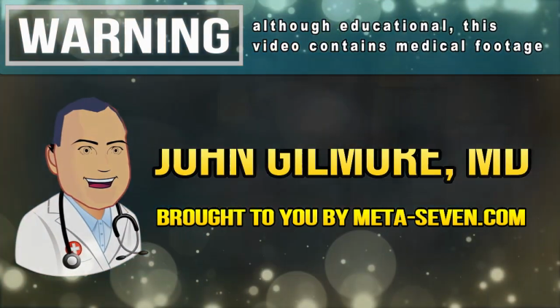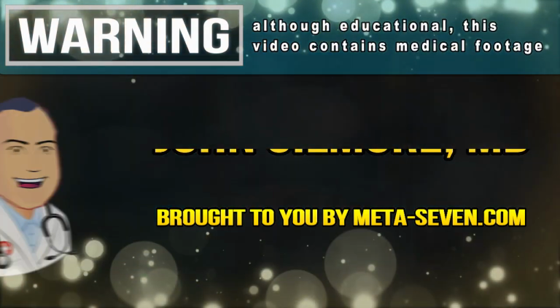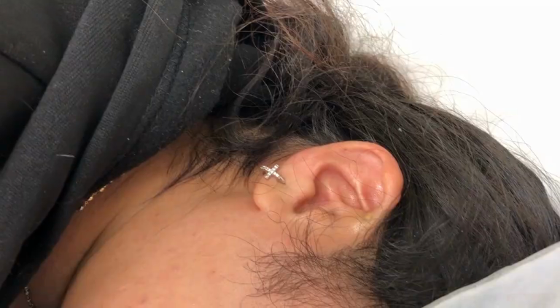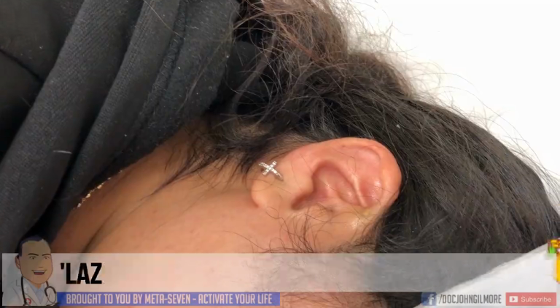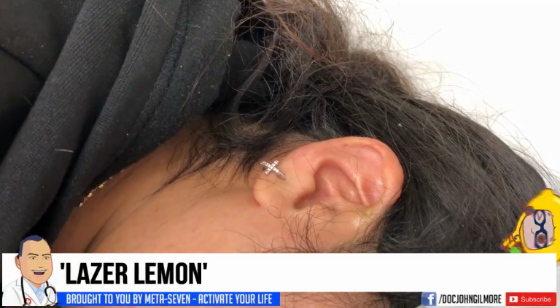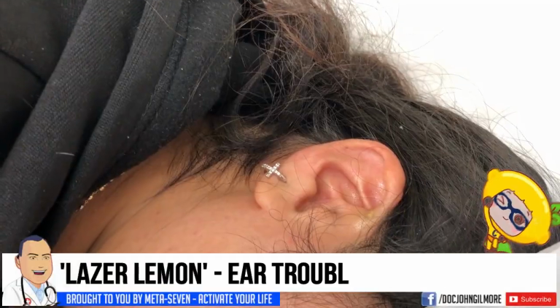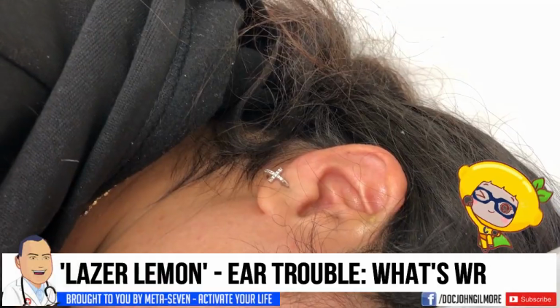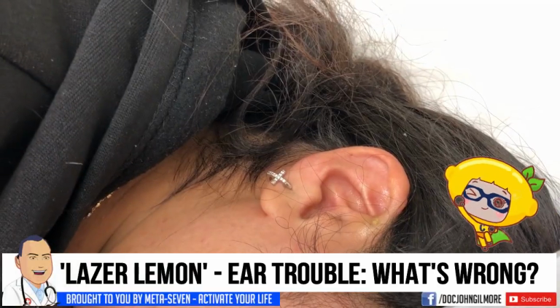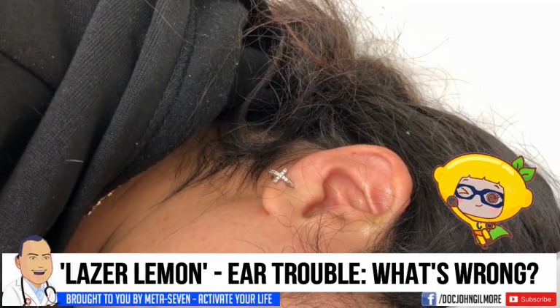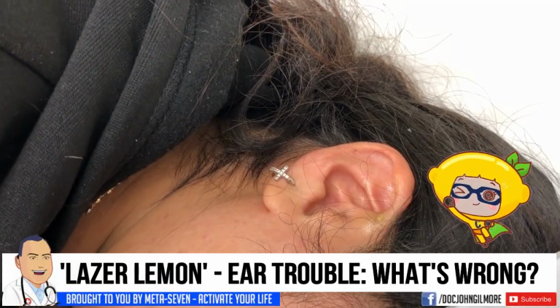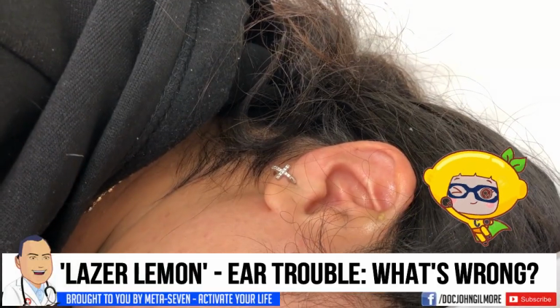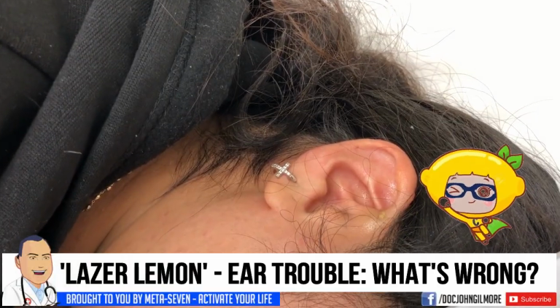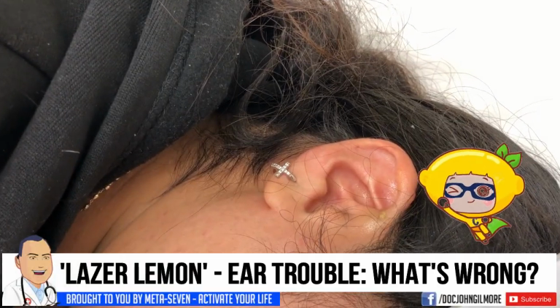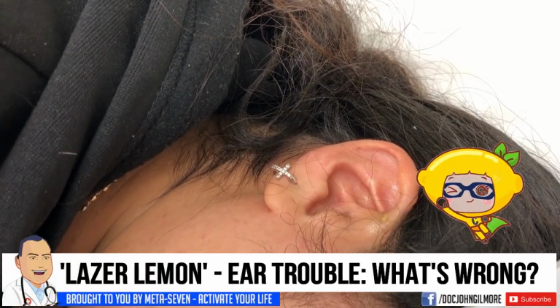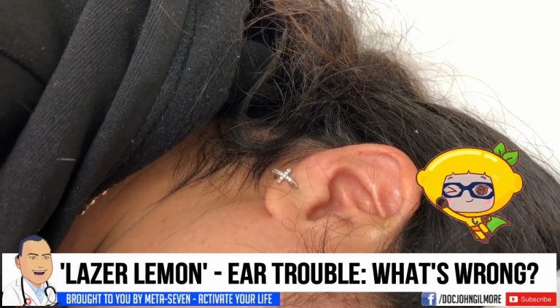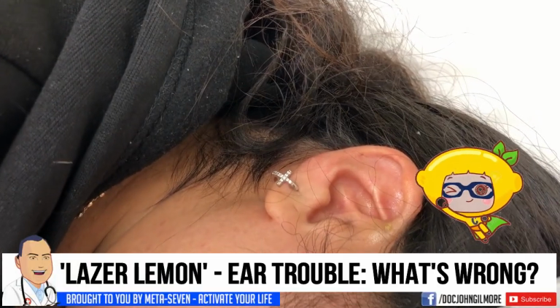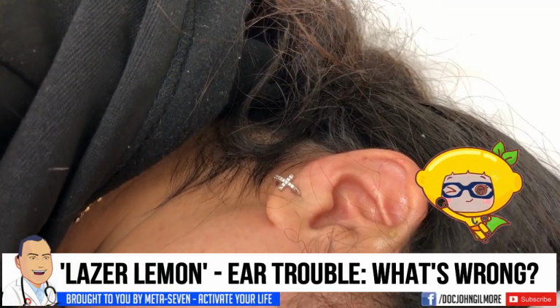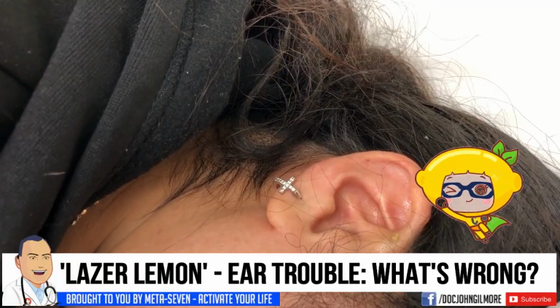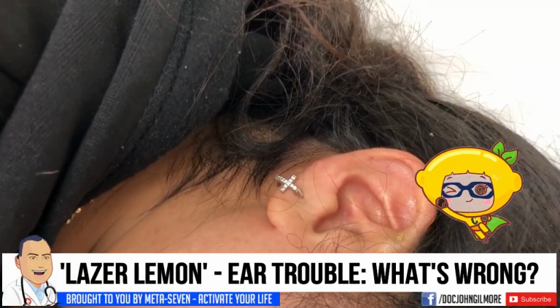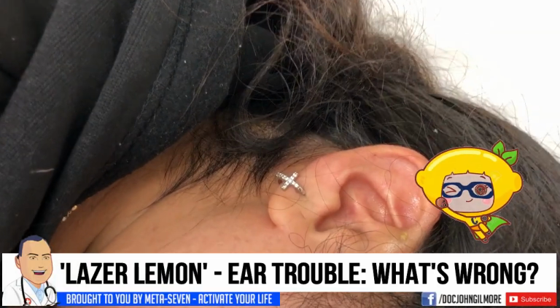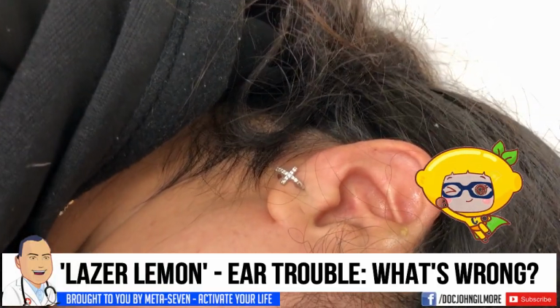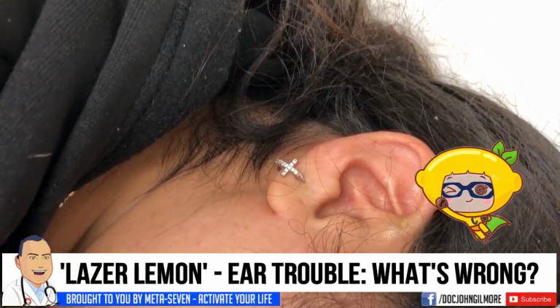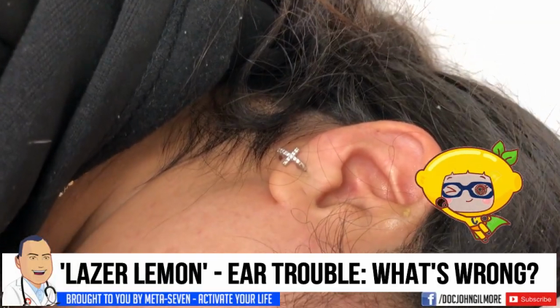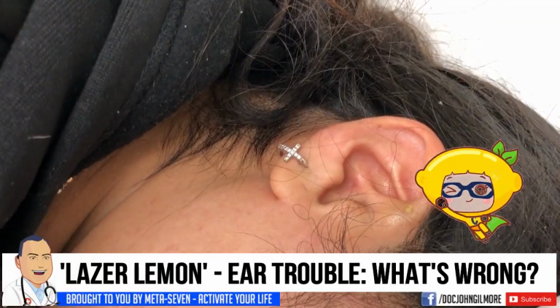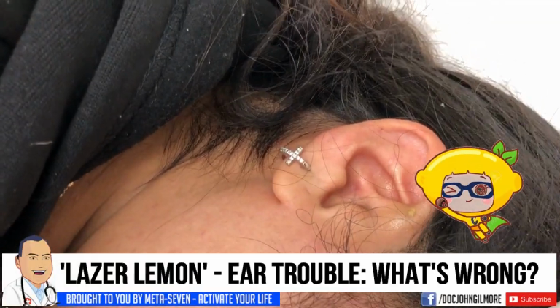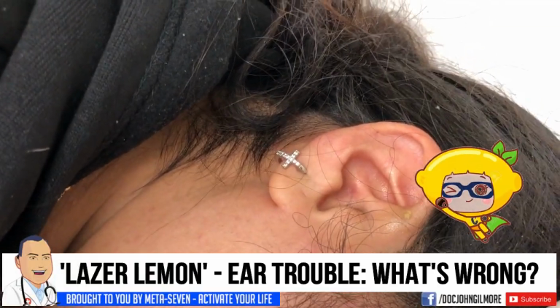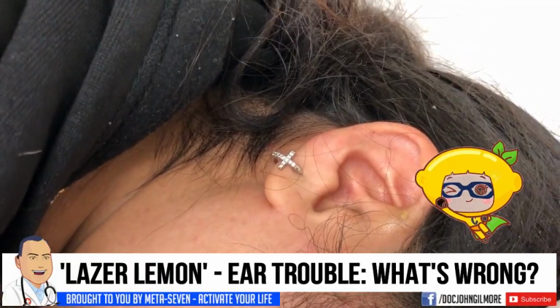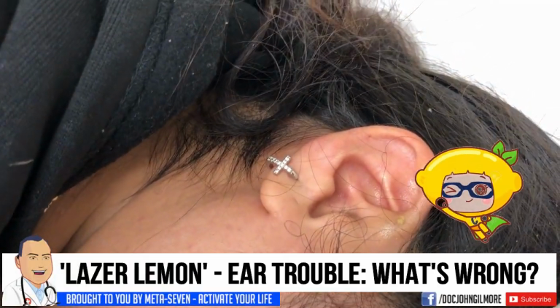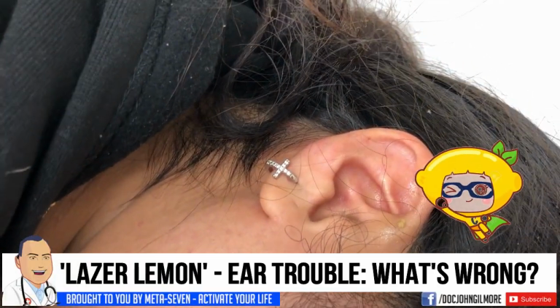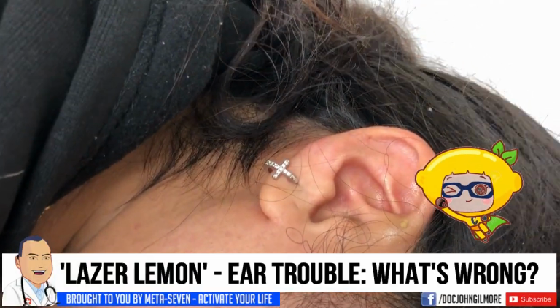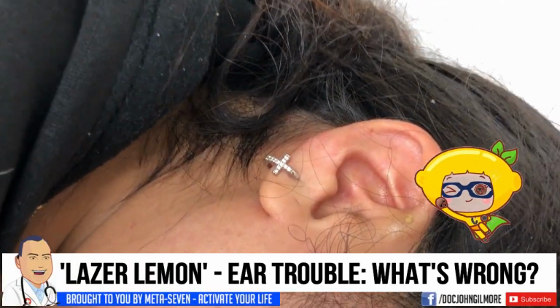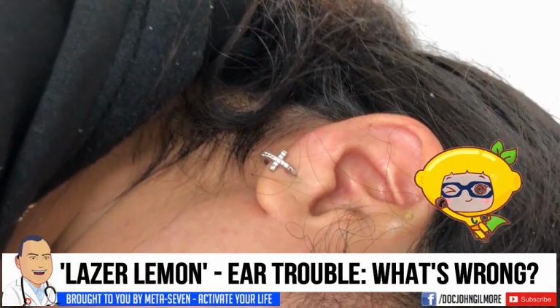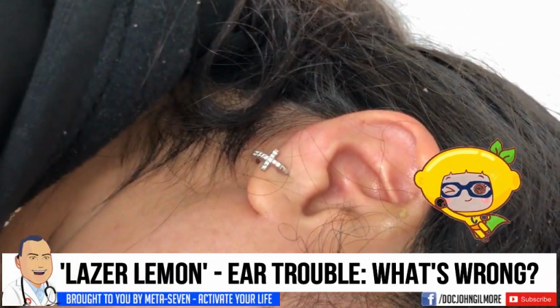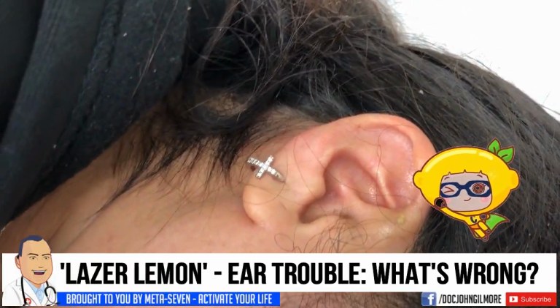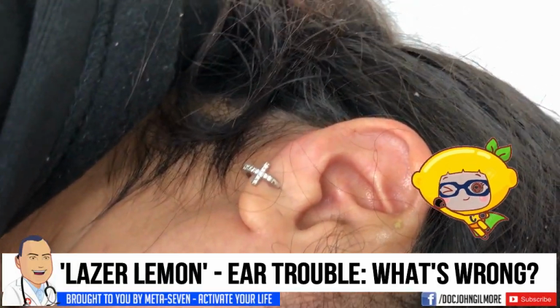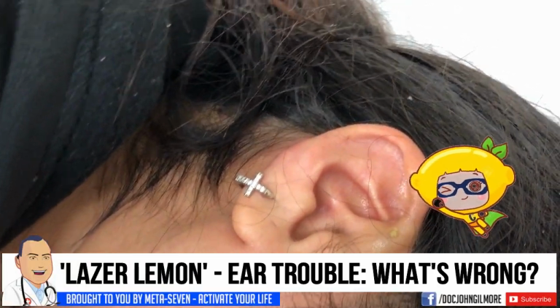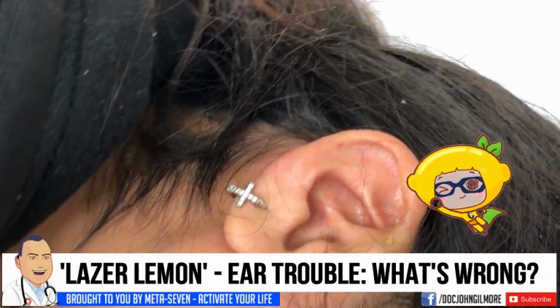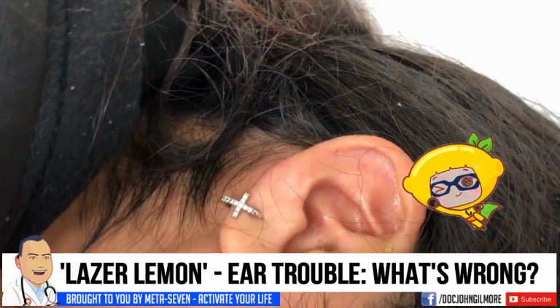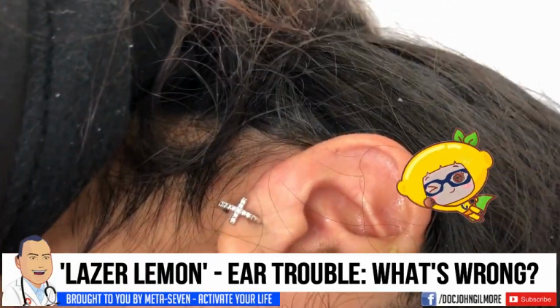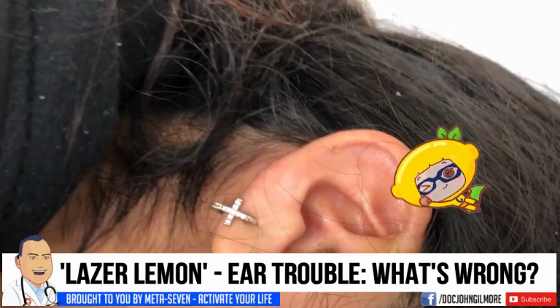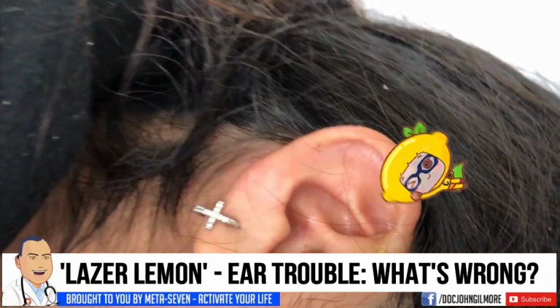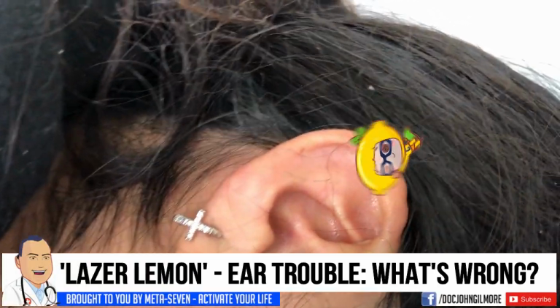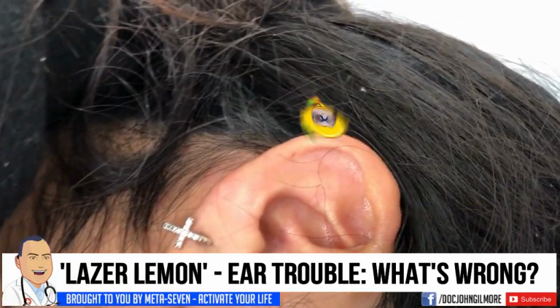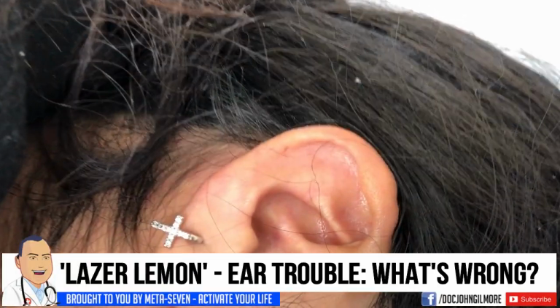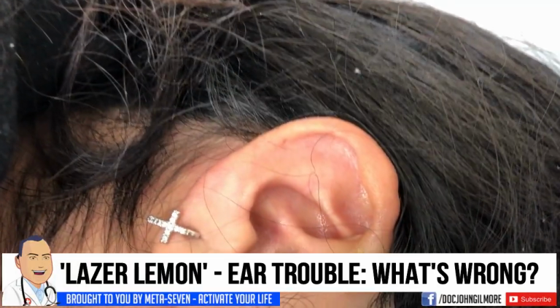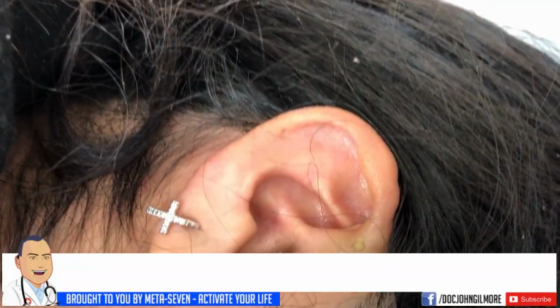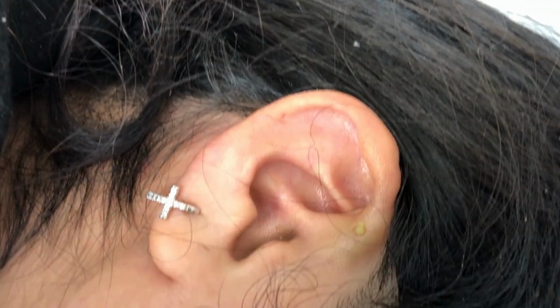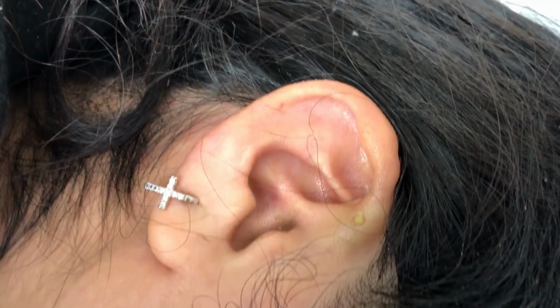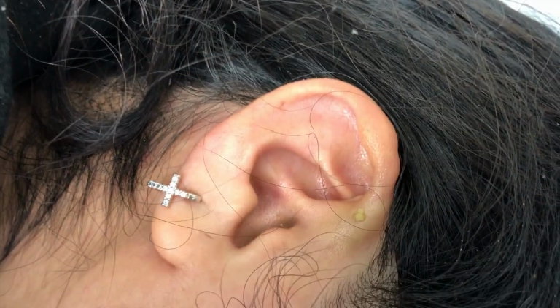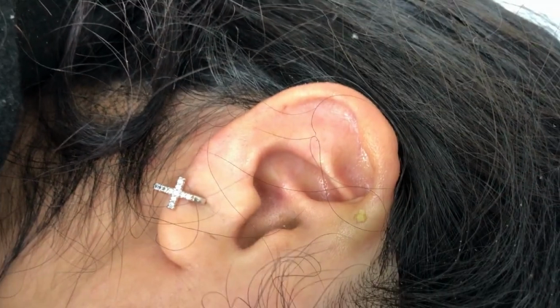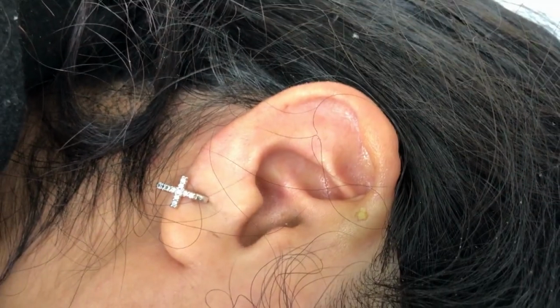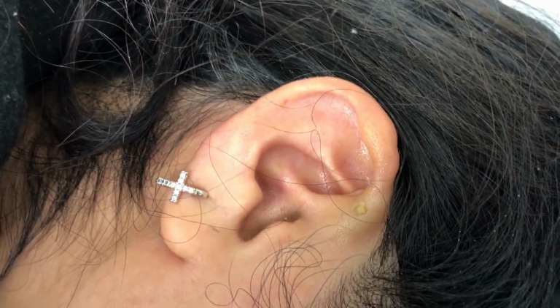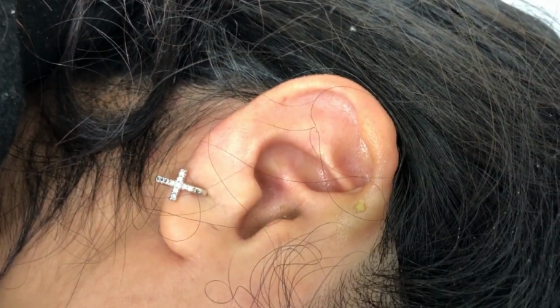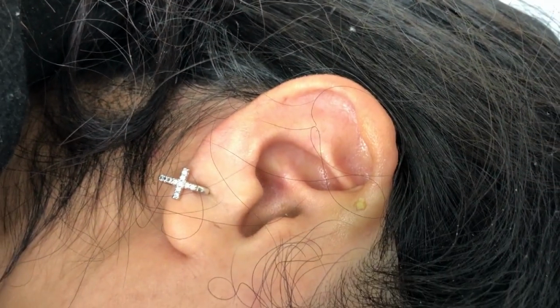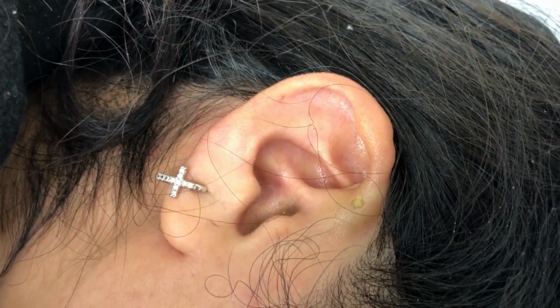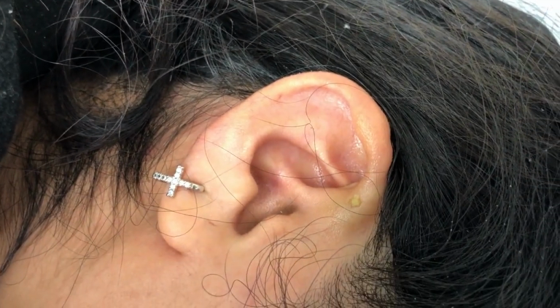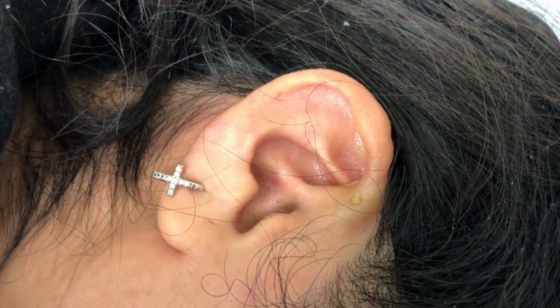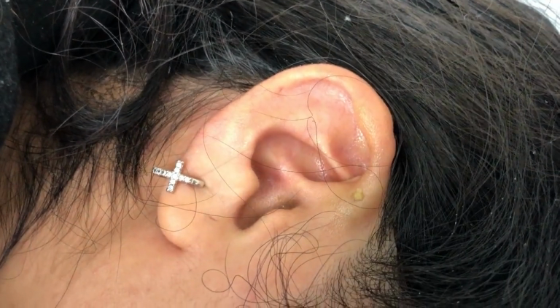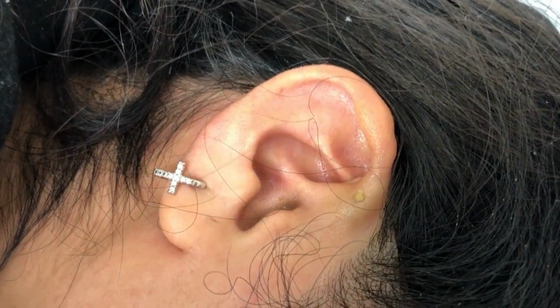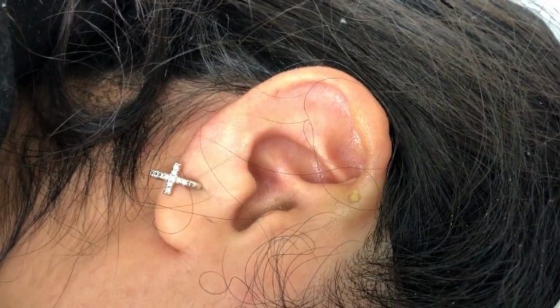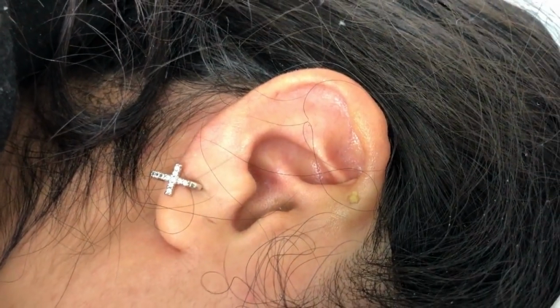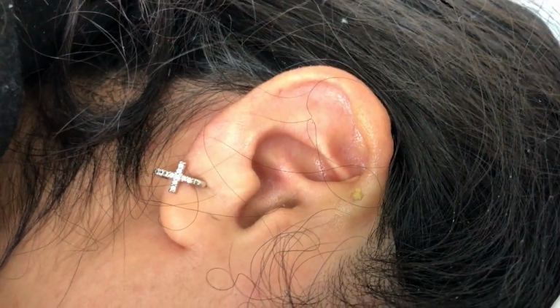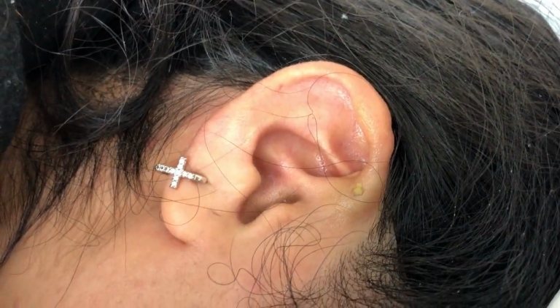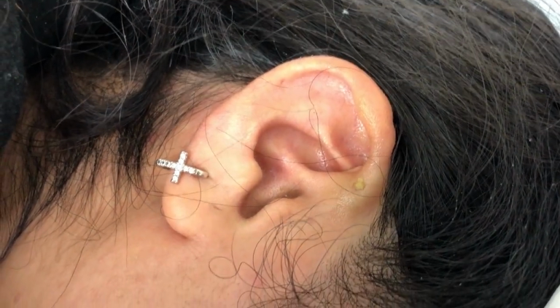We are videoing now. We have Laser Lemon — how are you, Laser Lemon? You can talk. Good.